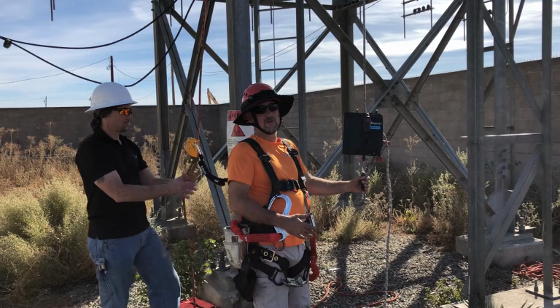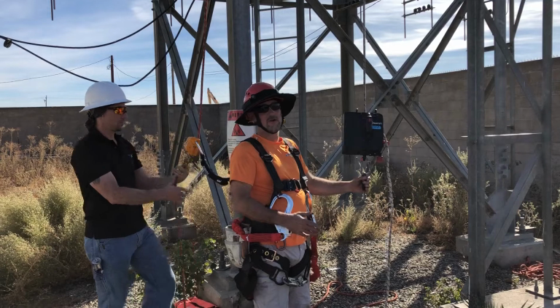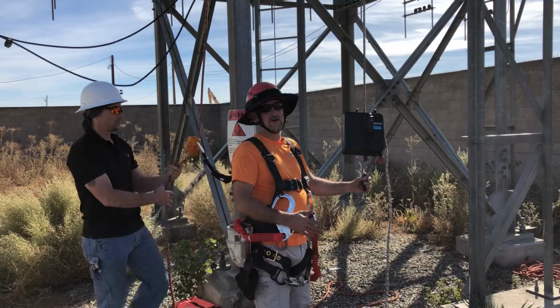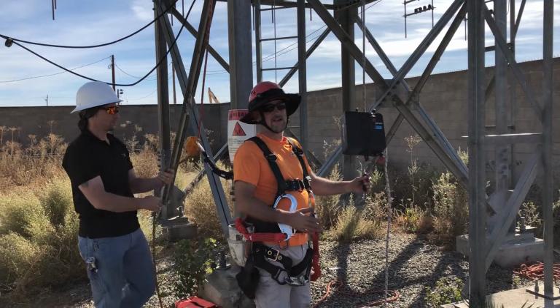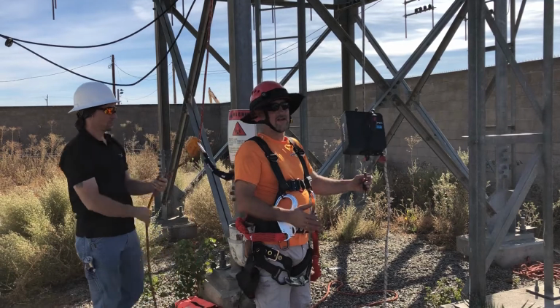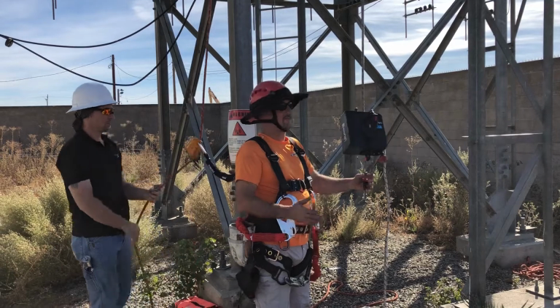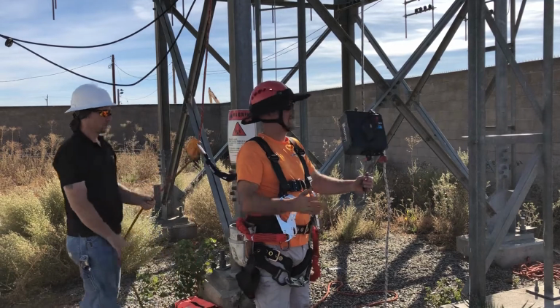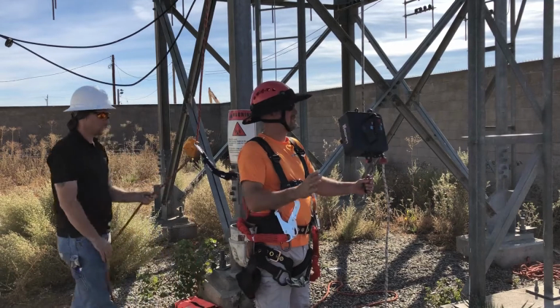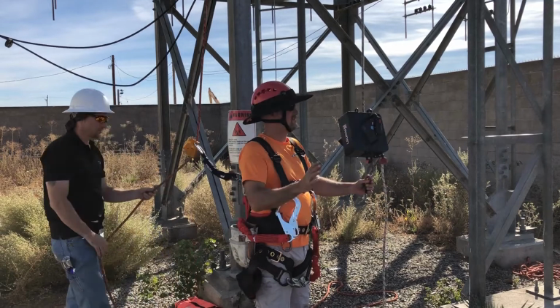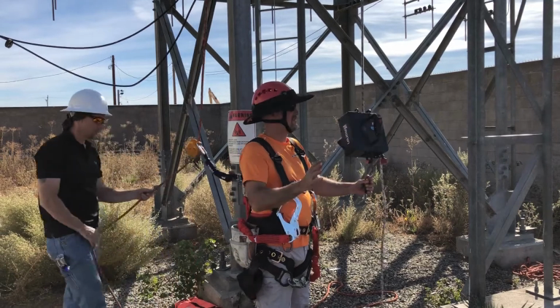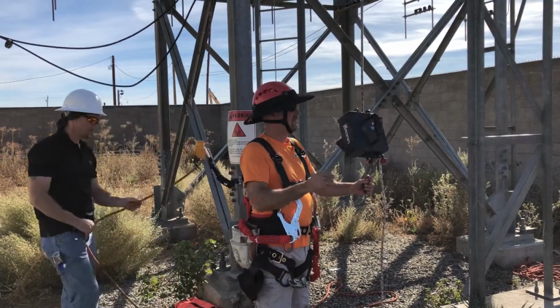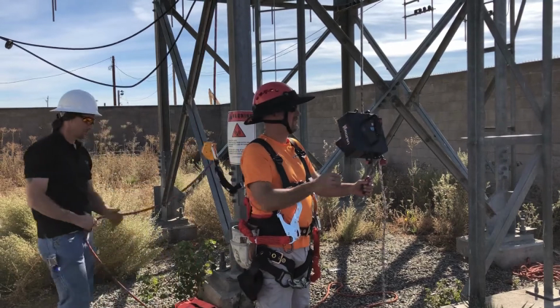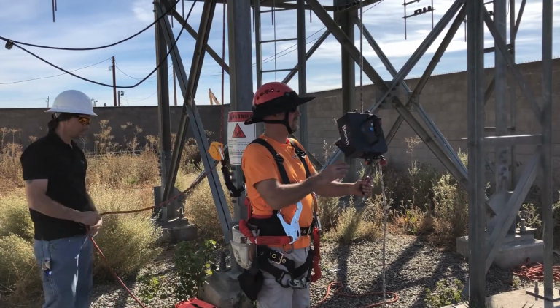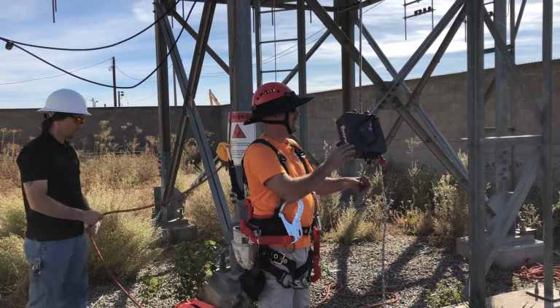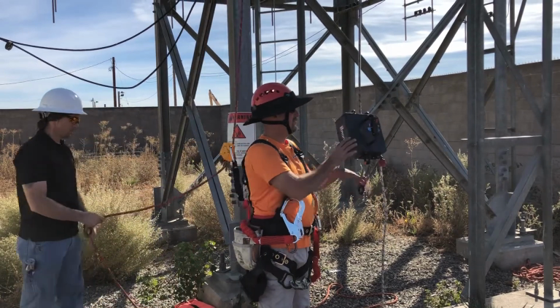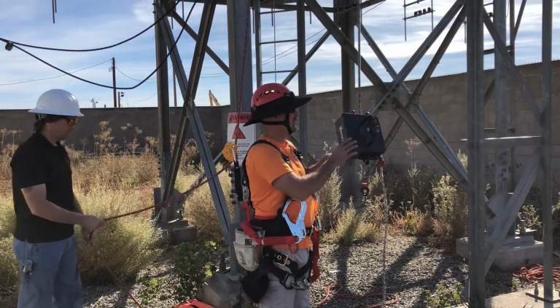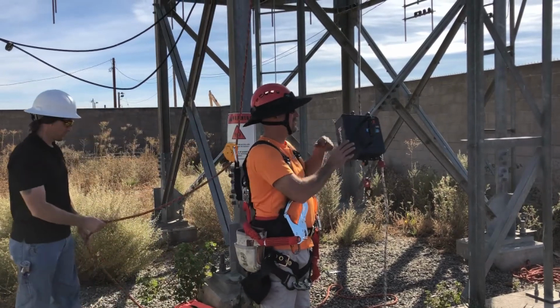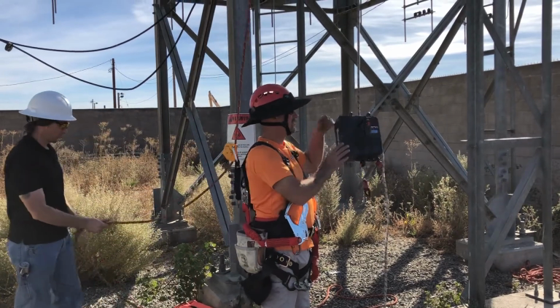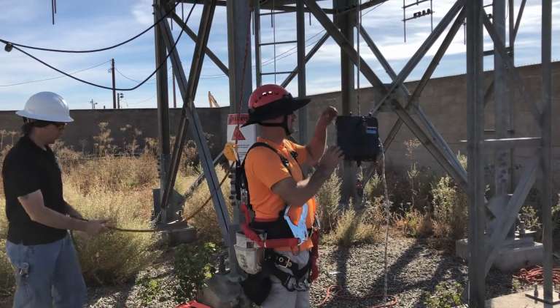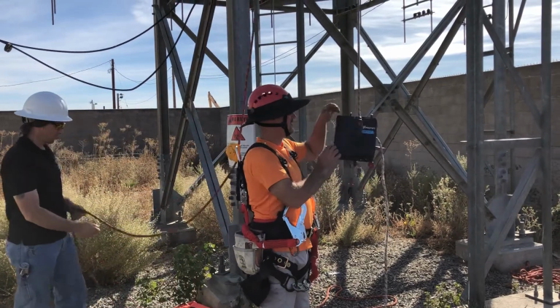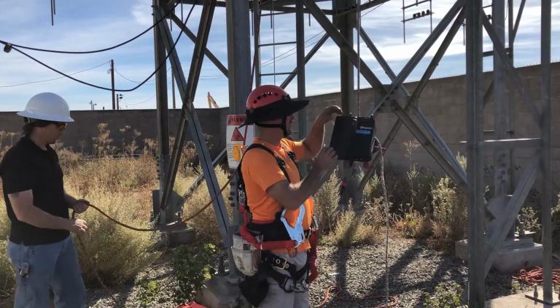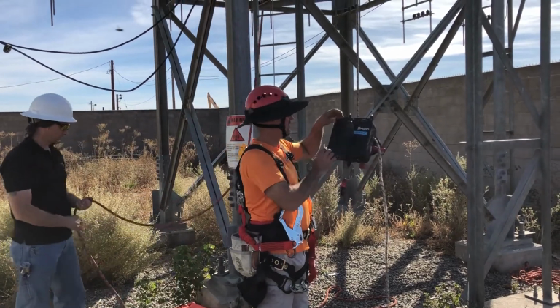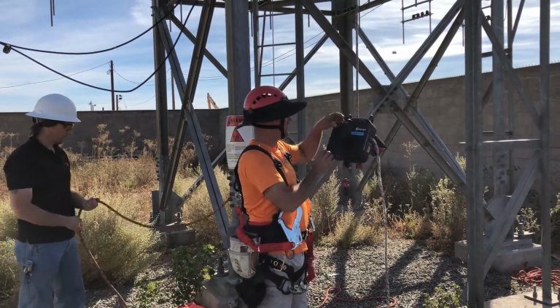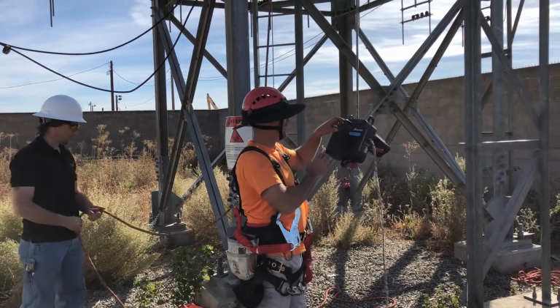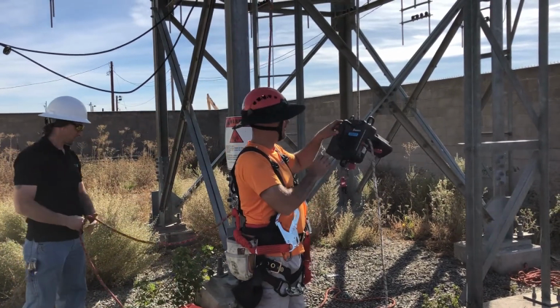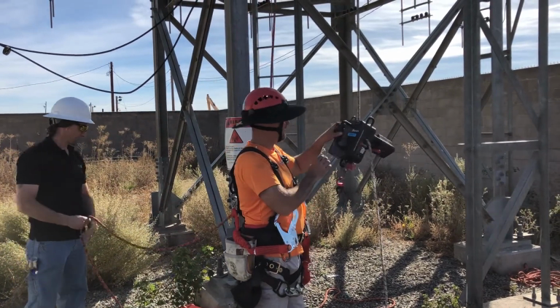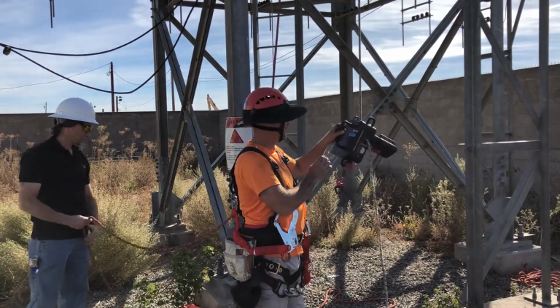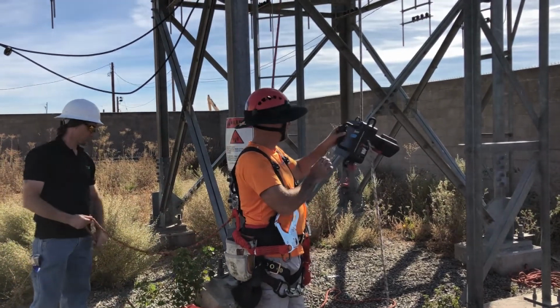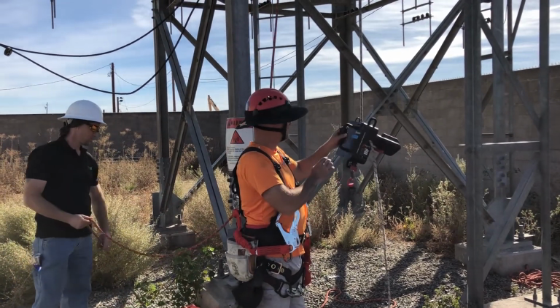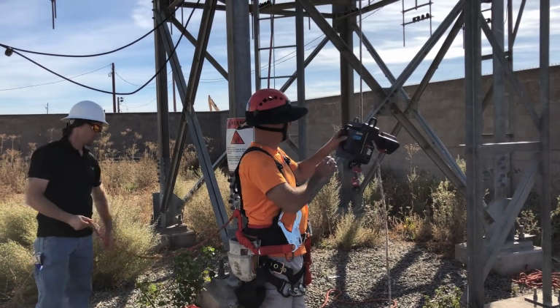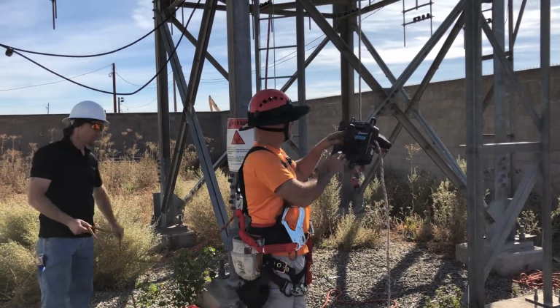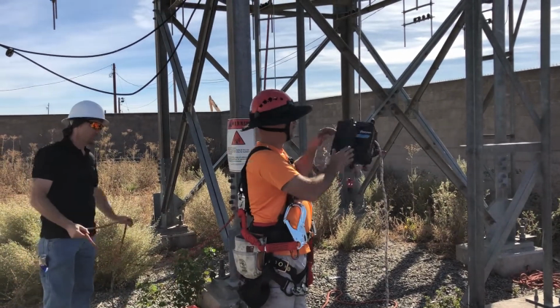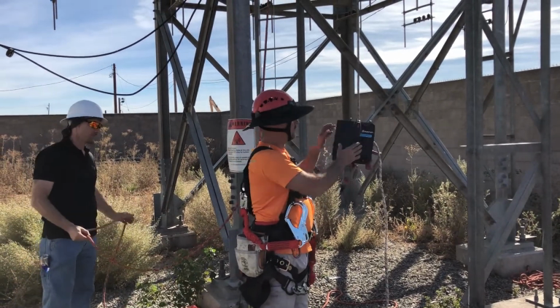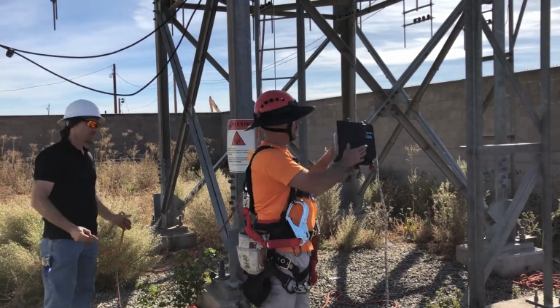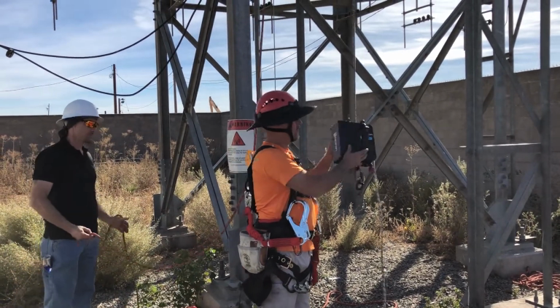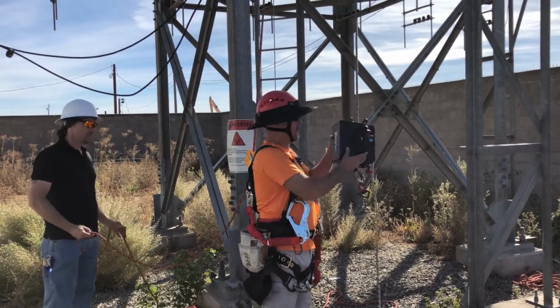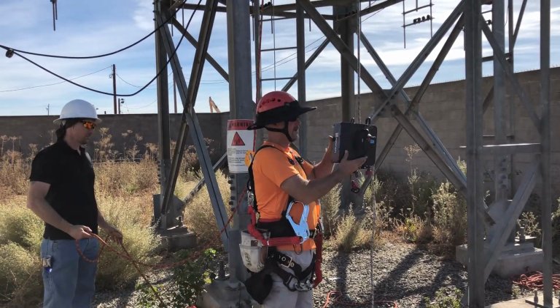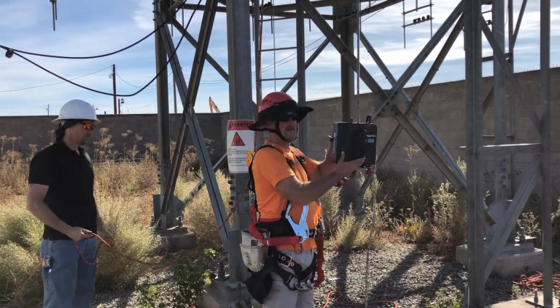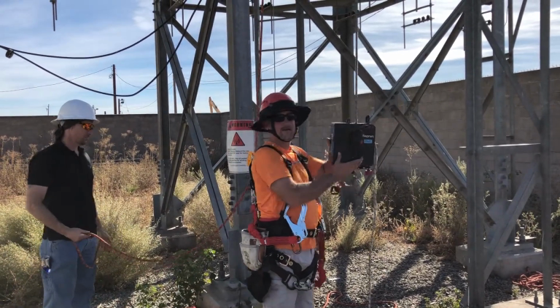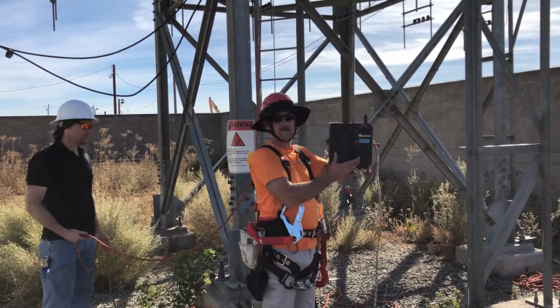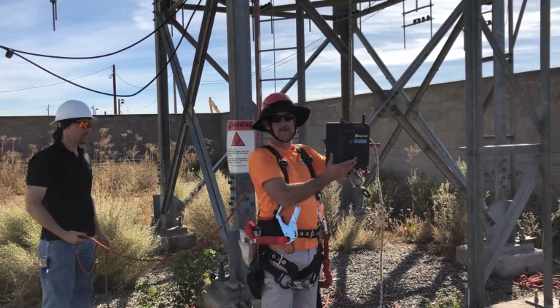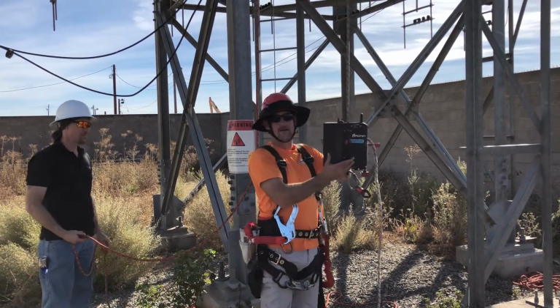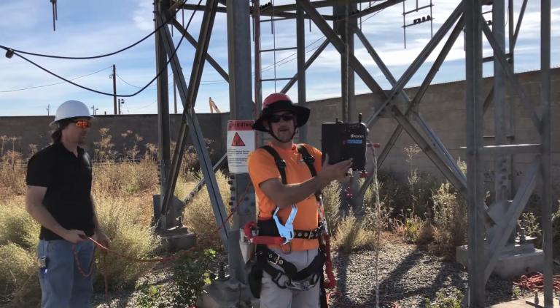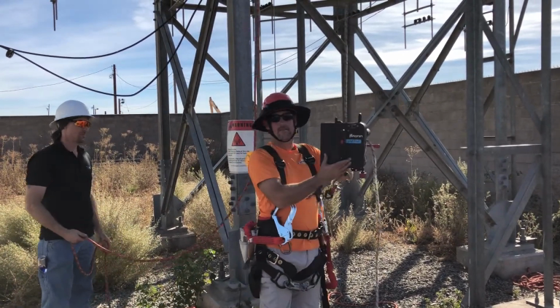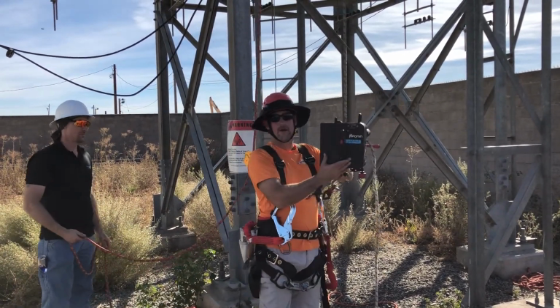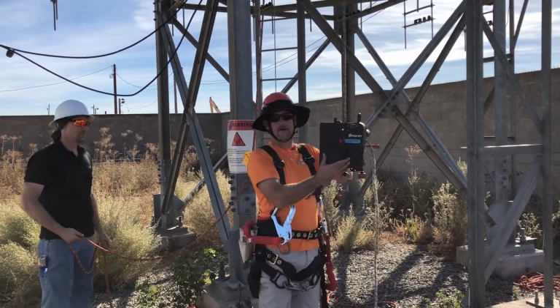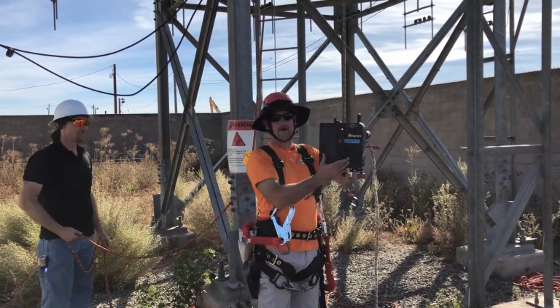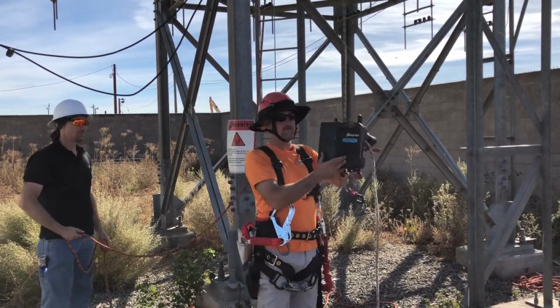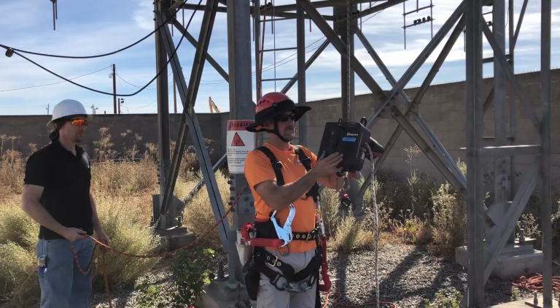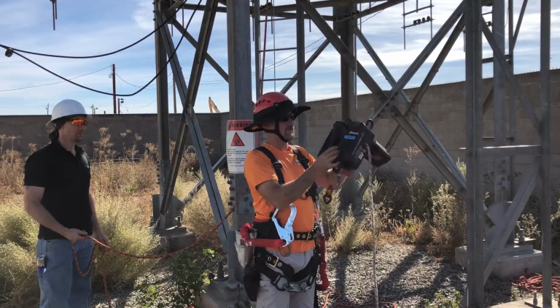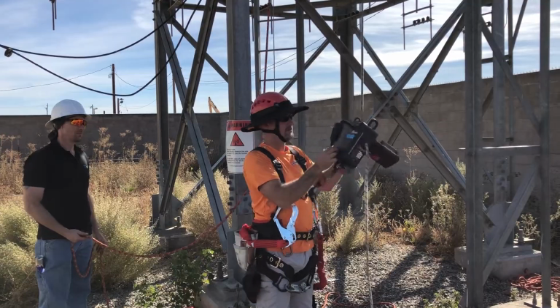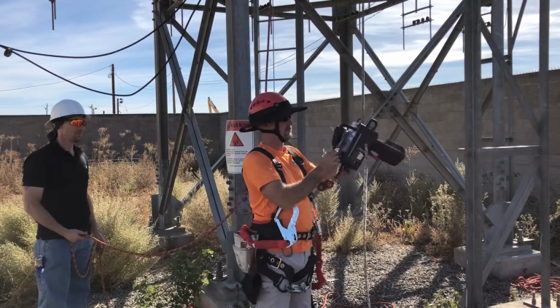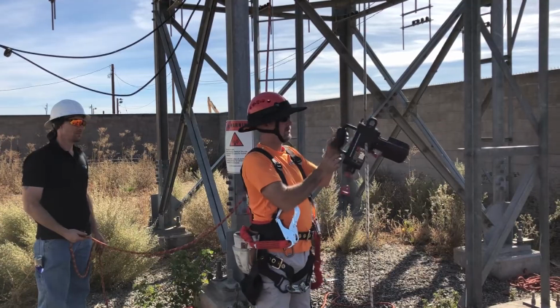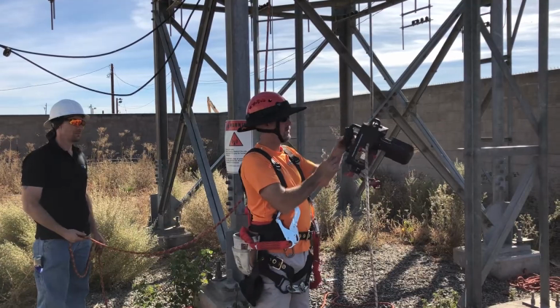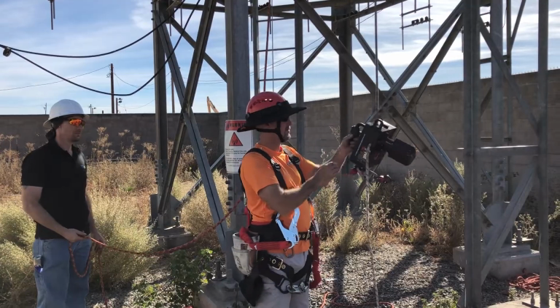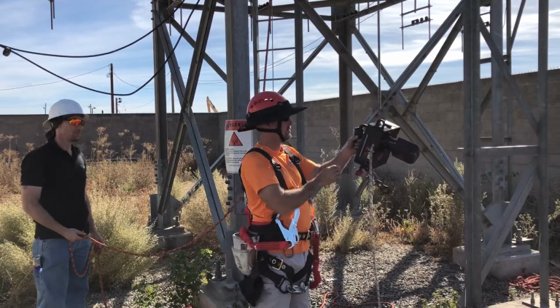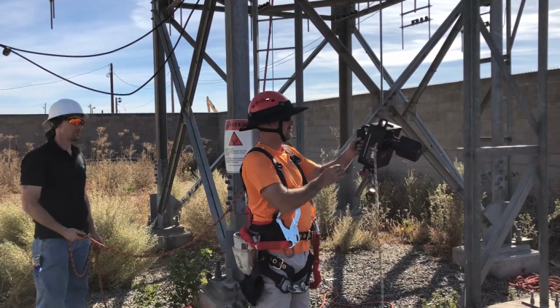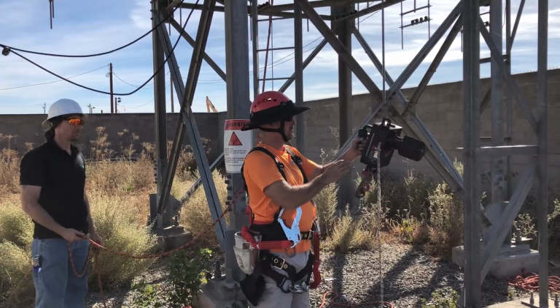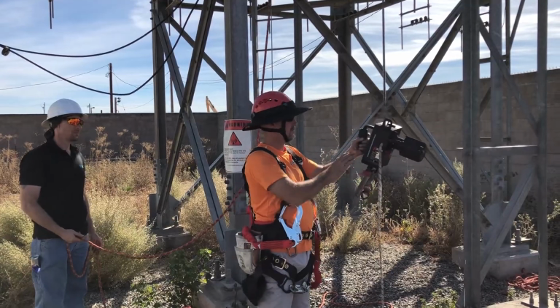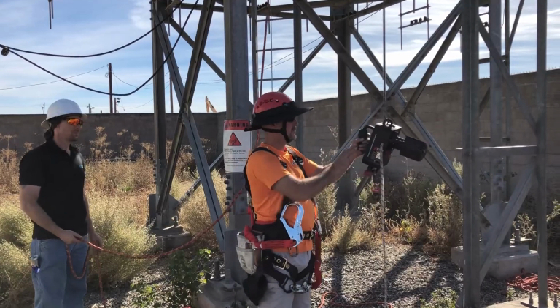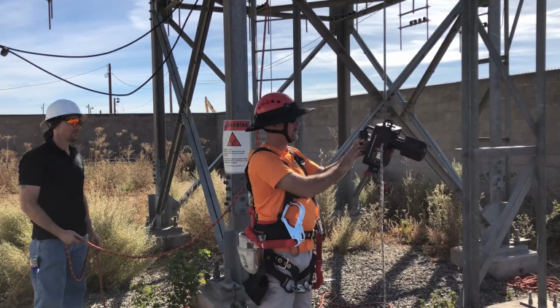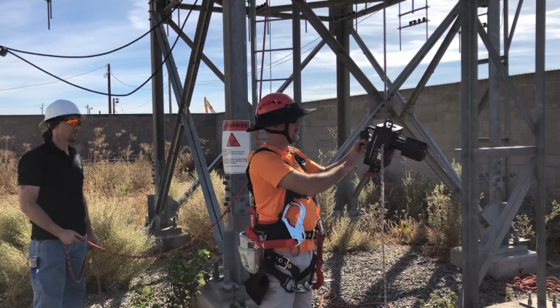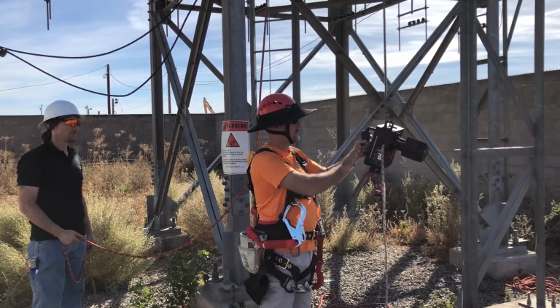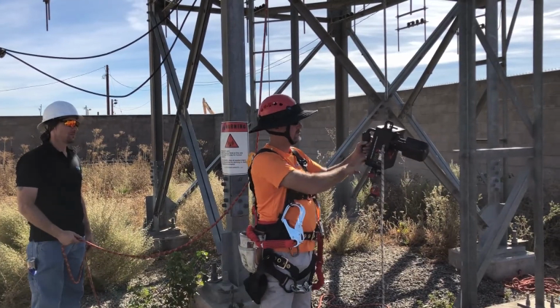Hi, I'm Steve with Evil Gear. We're testing out the Ronin power lift device right here. It's a little demo unit.